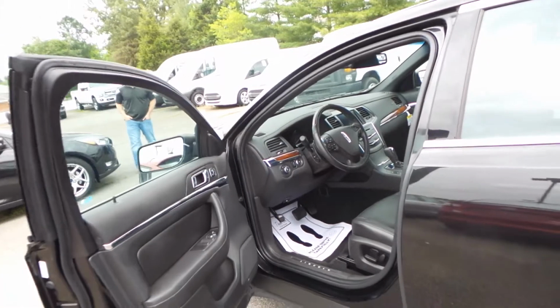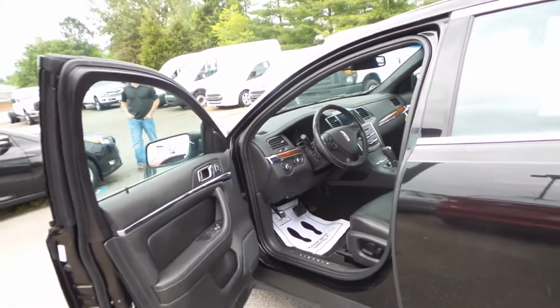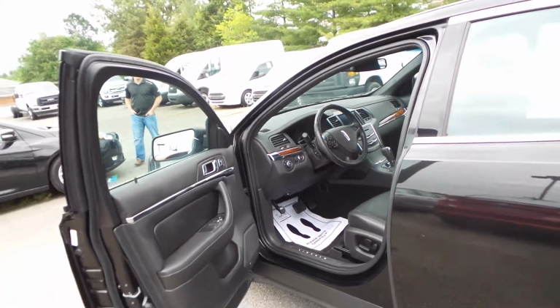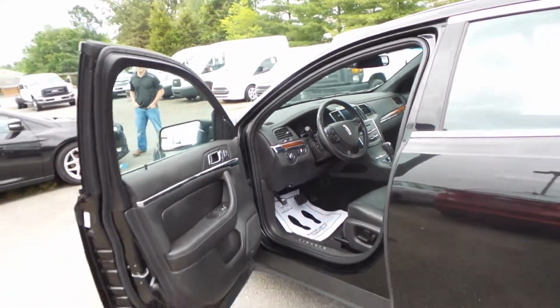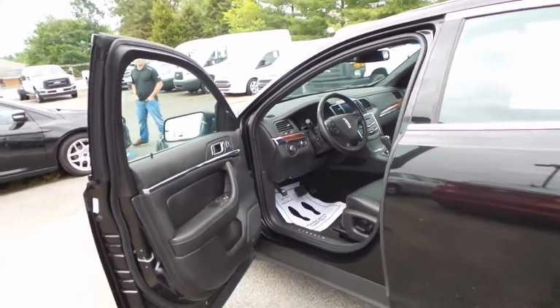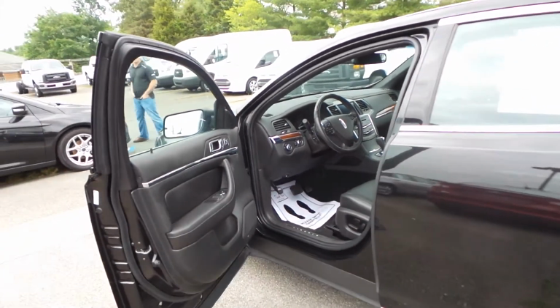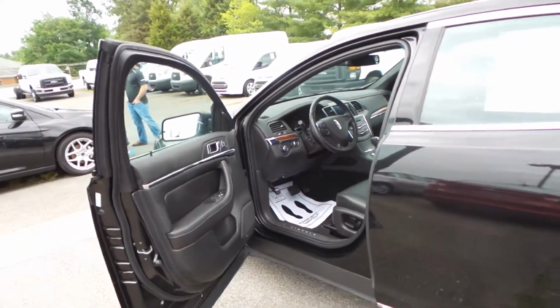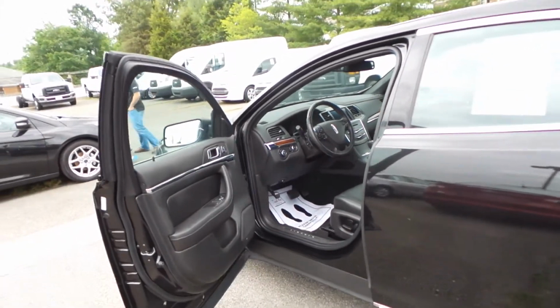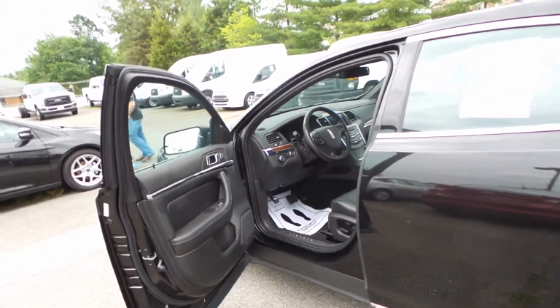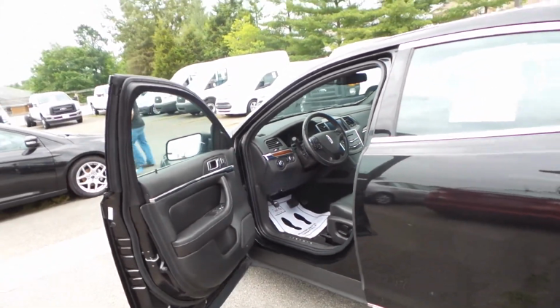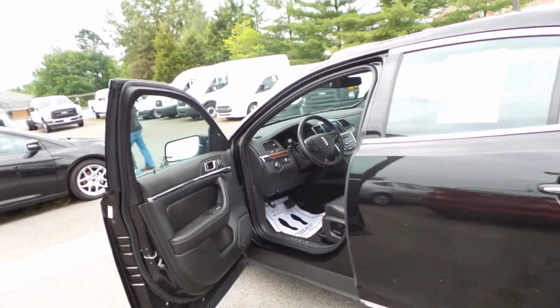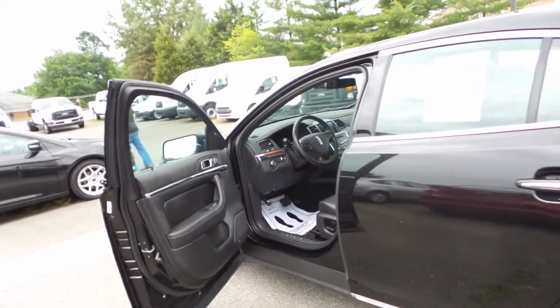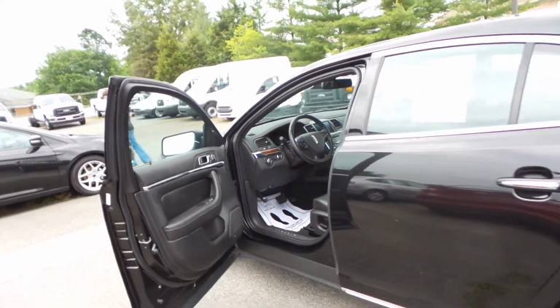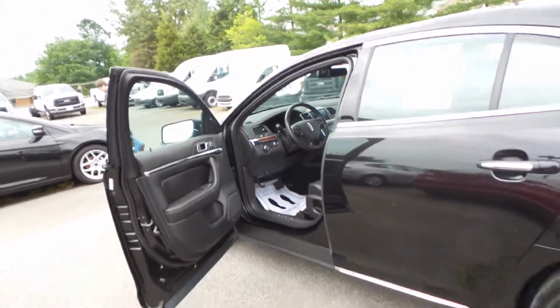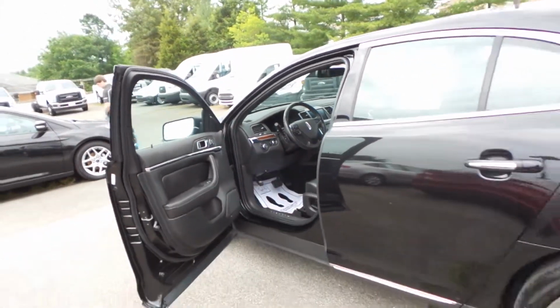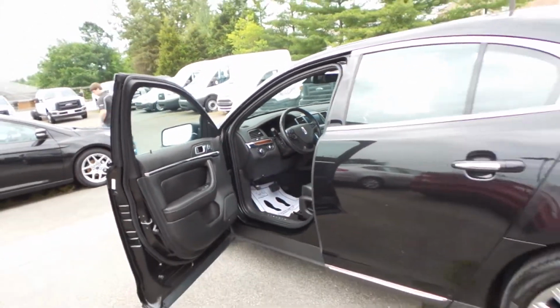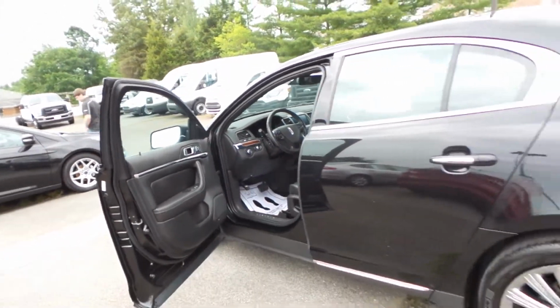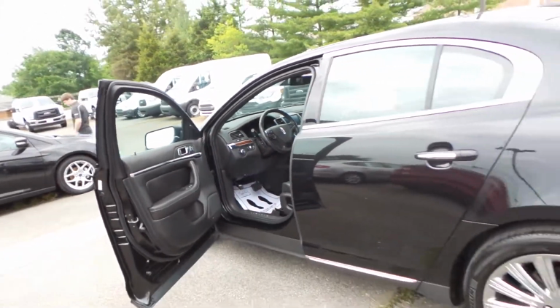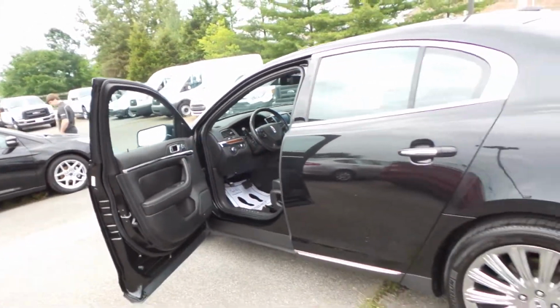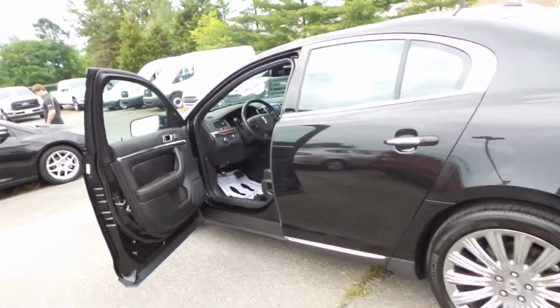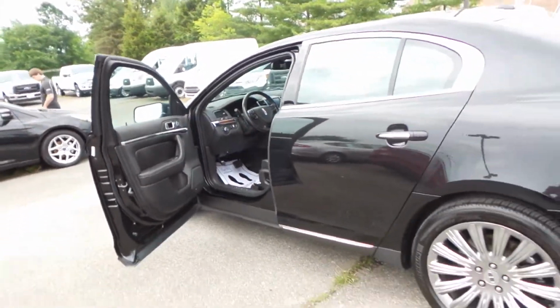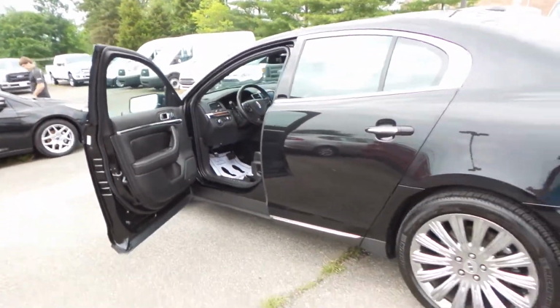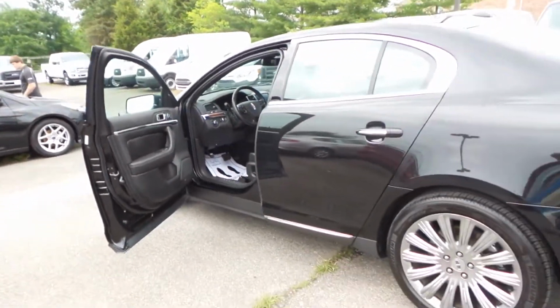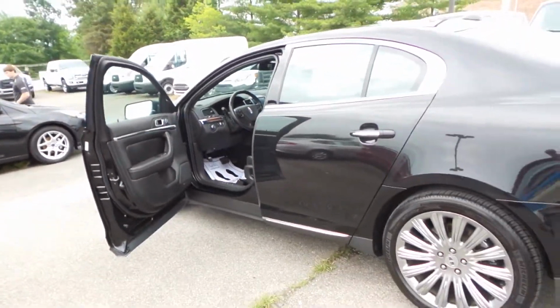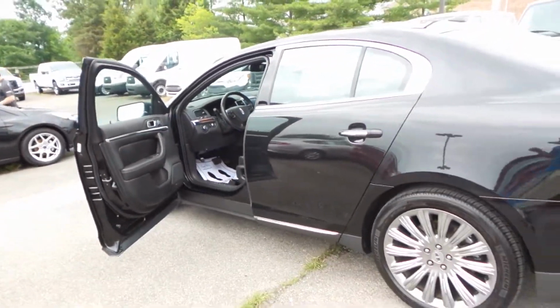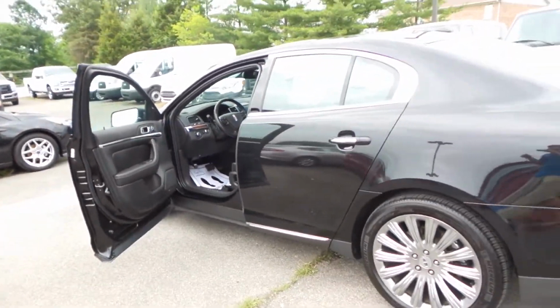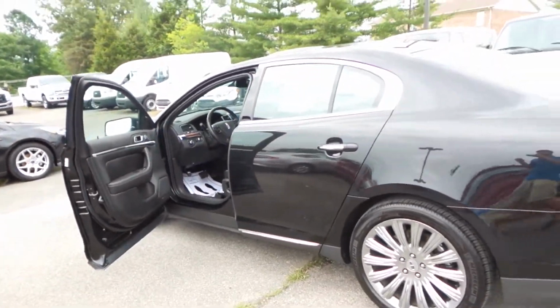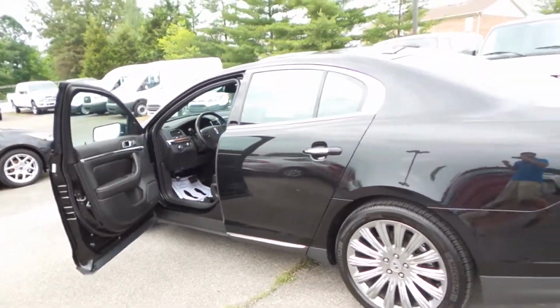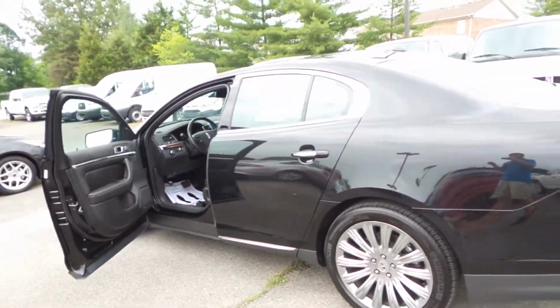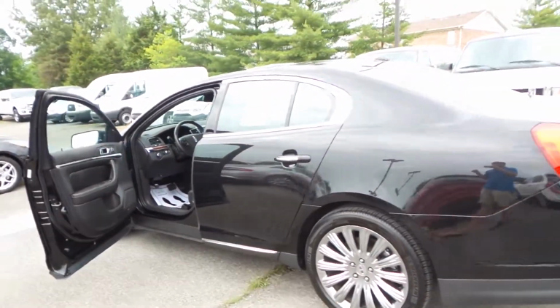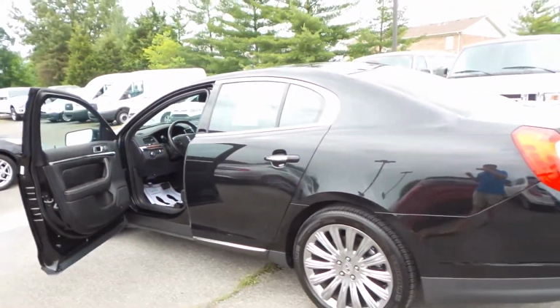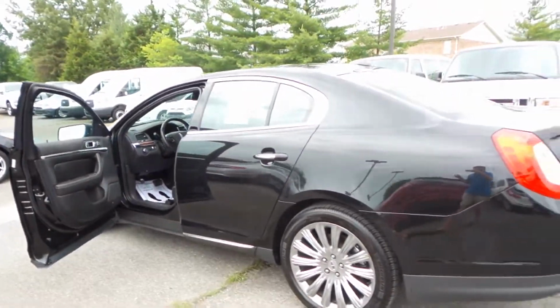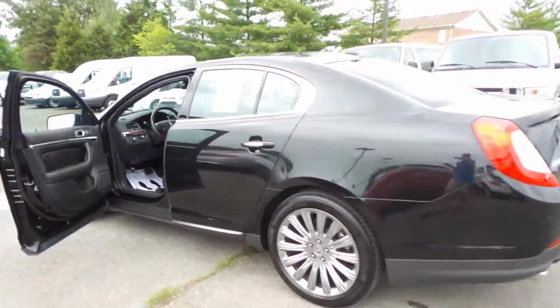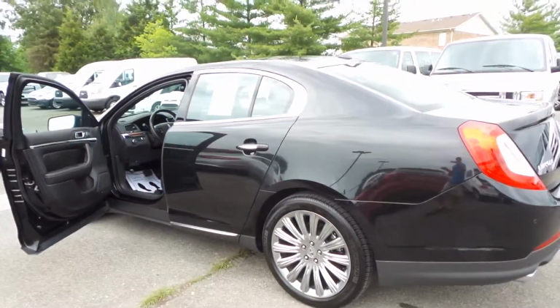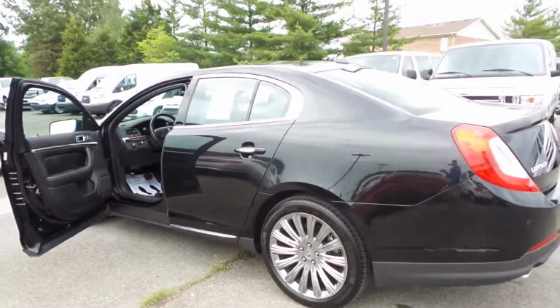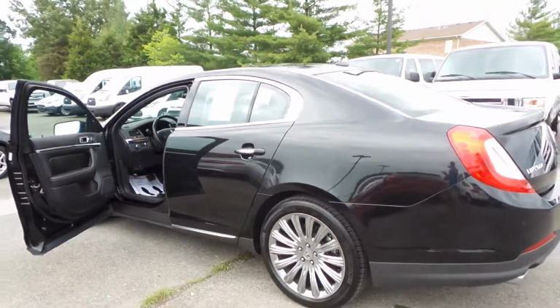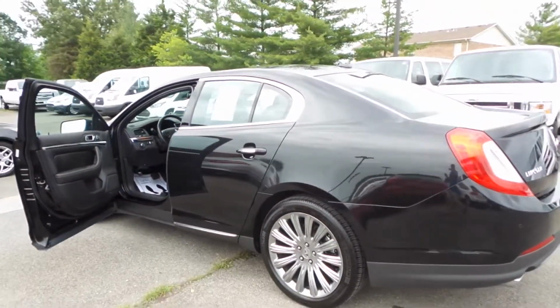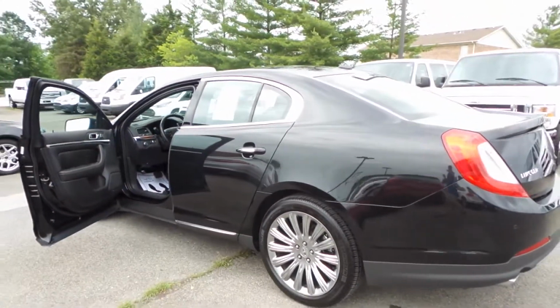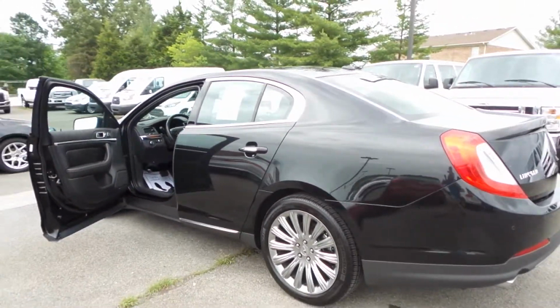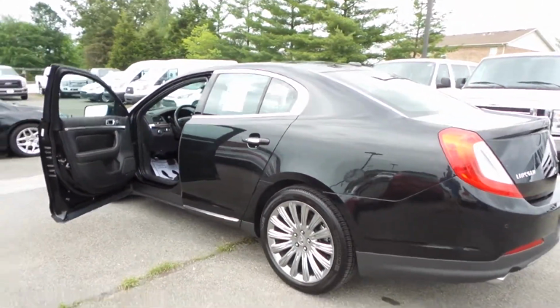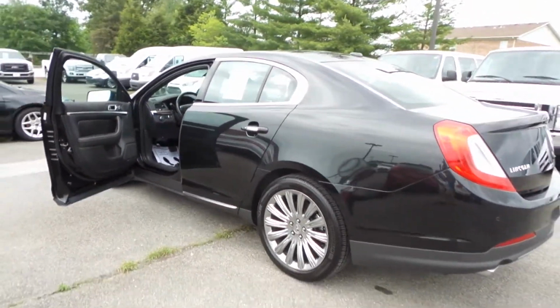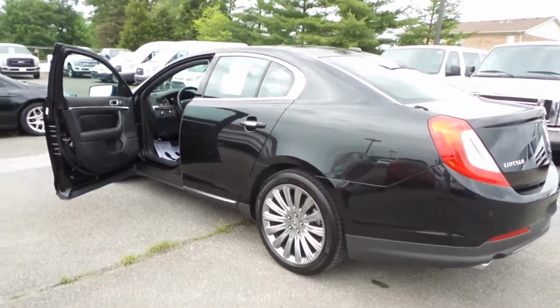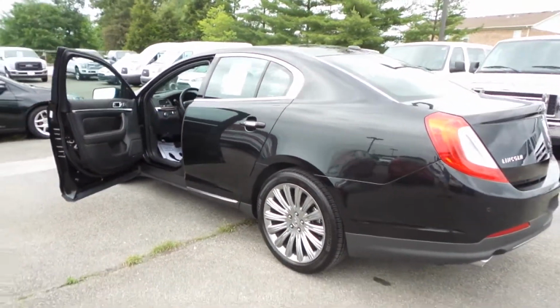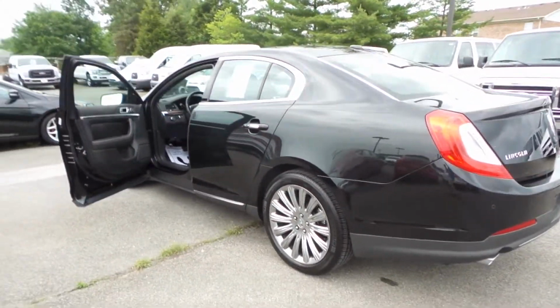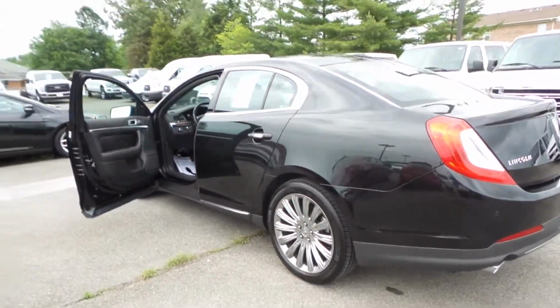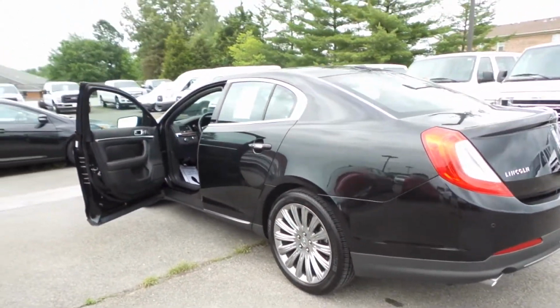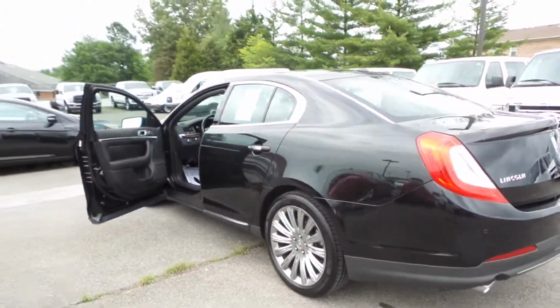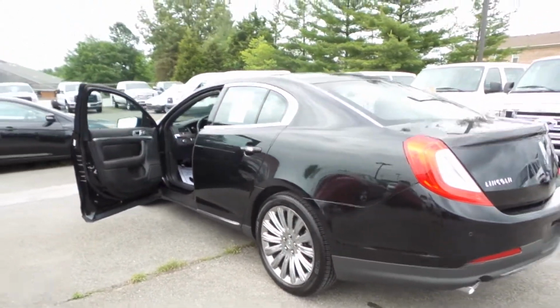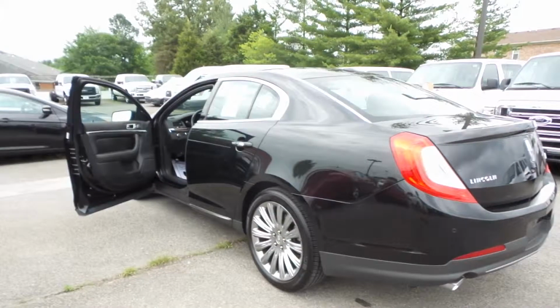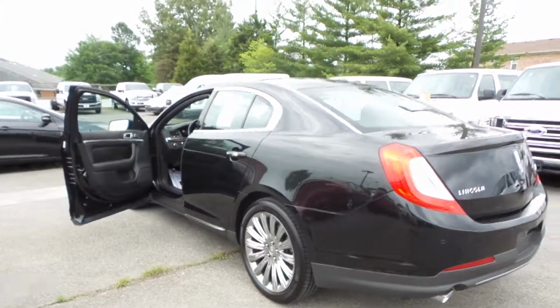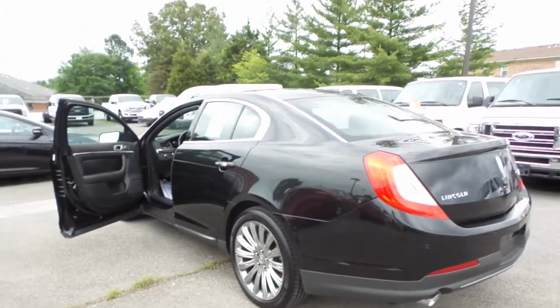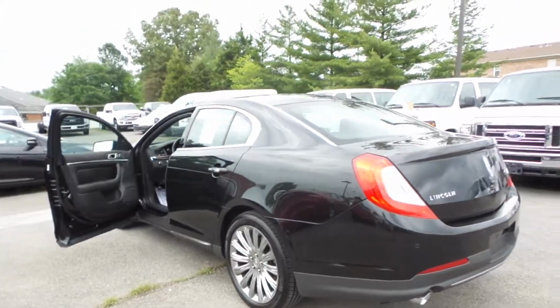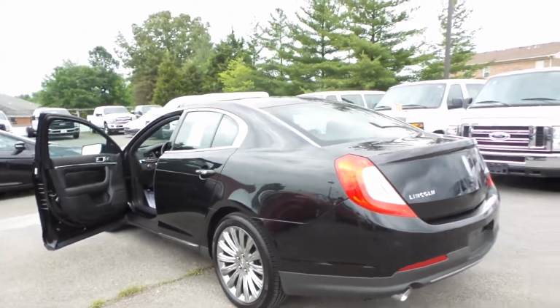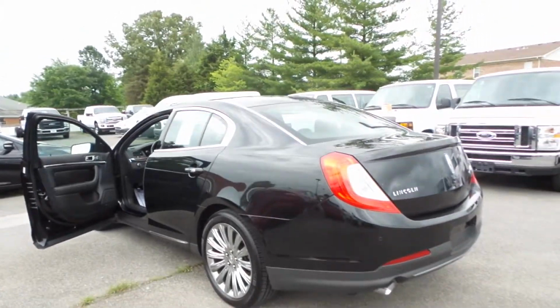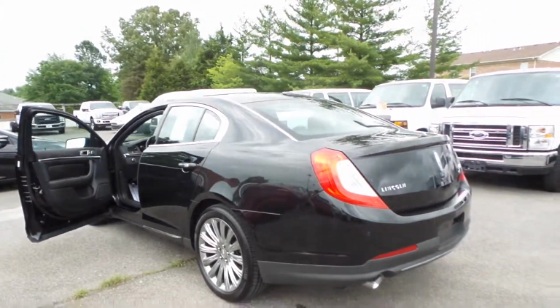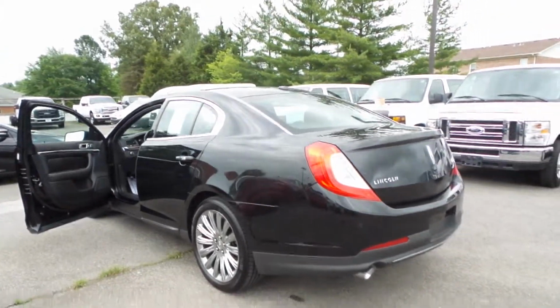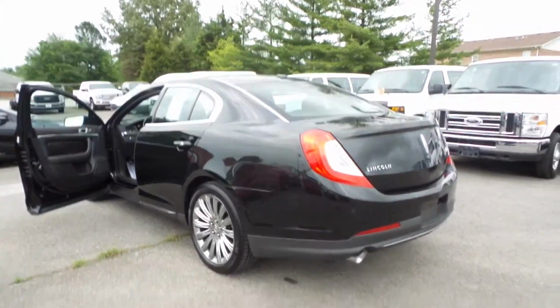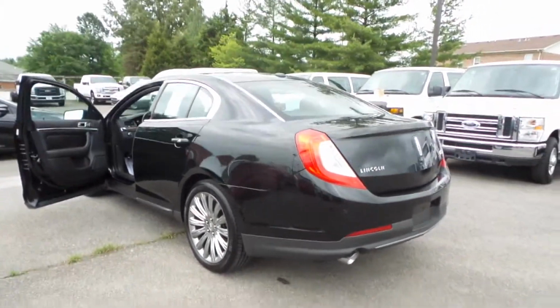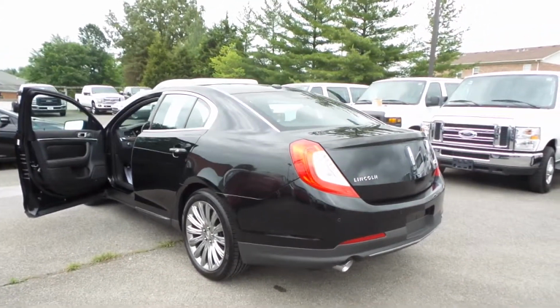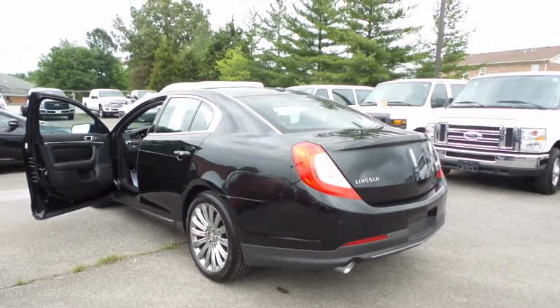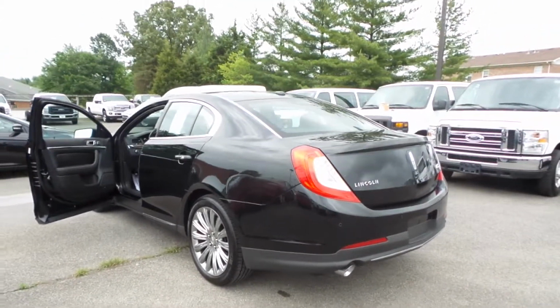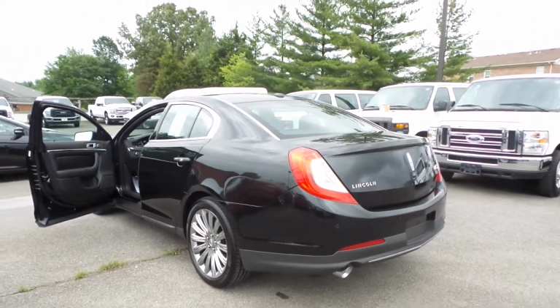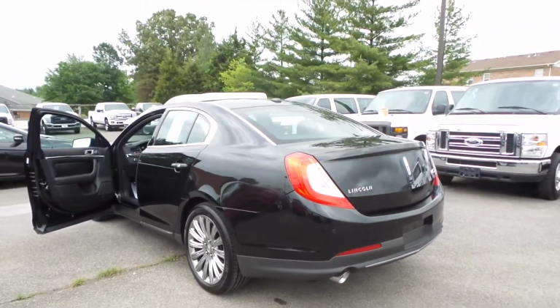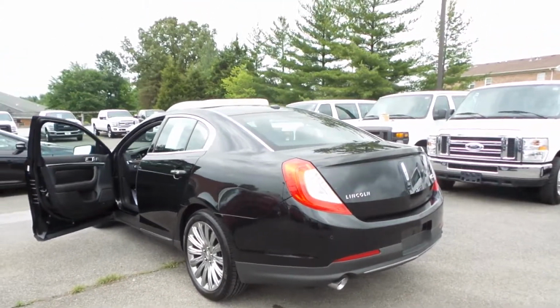The good thing about this car is it only has 8,320 miles on it and we're selling it for $32,700.